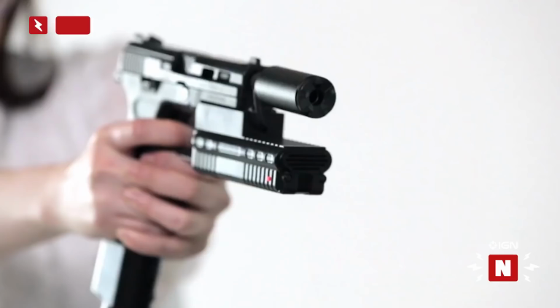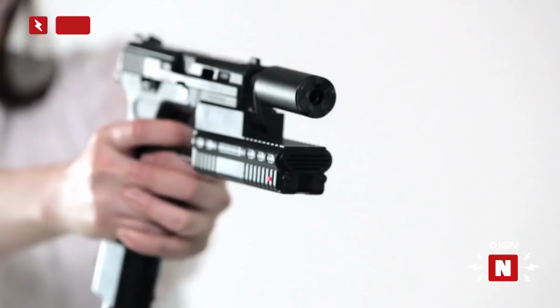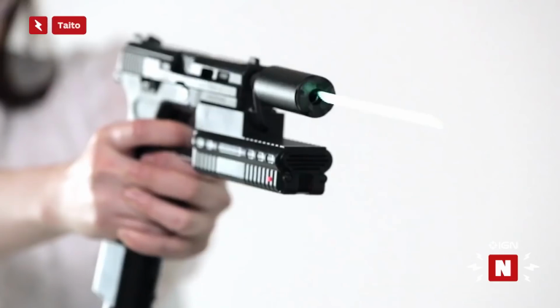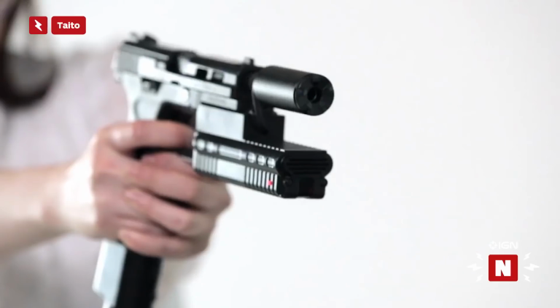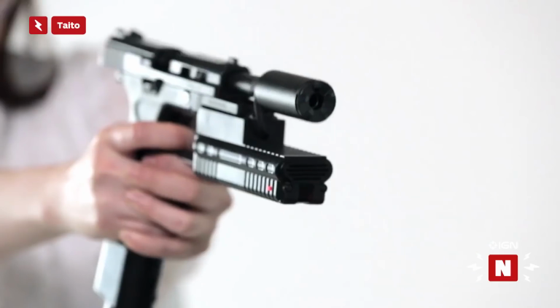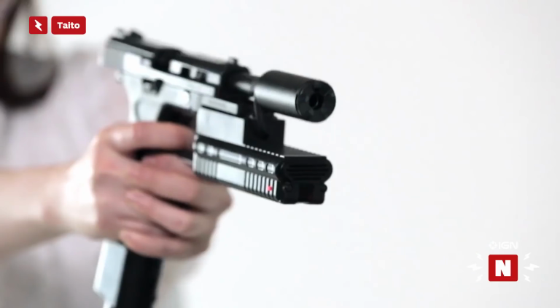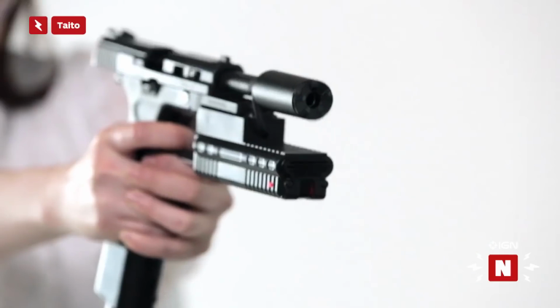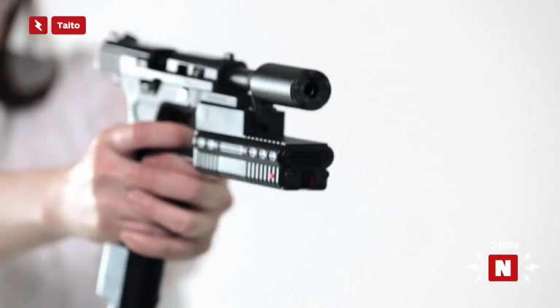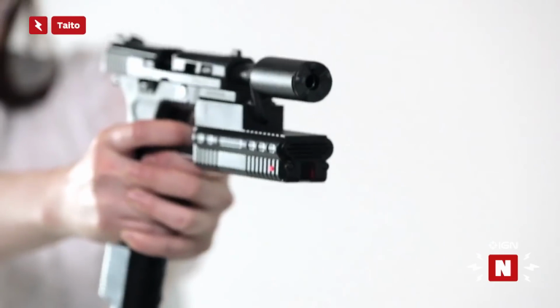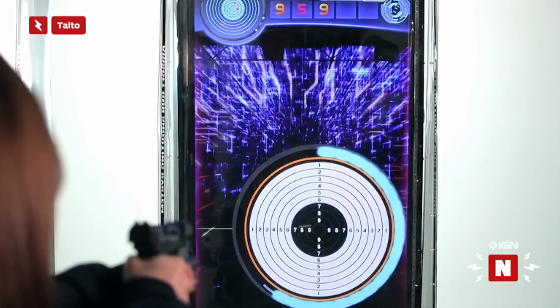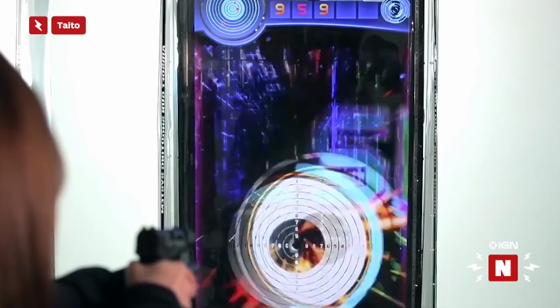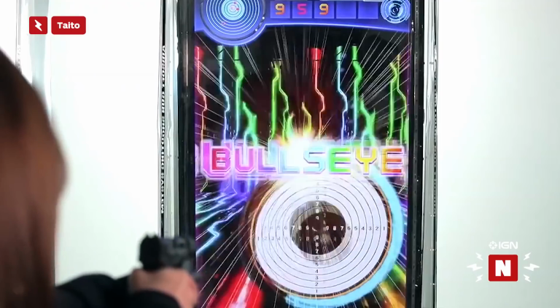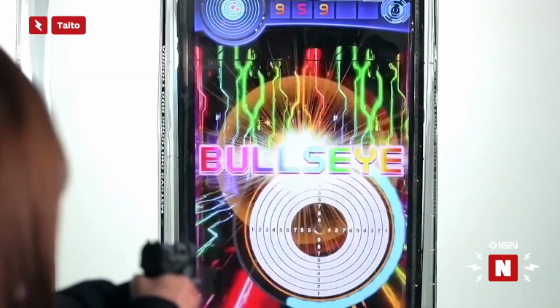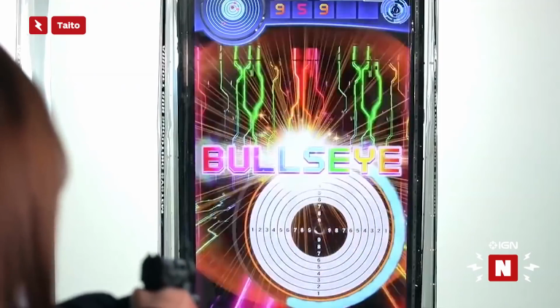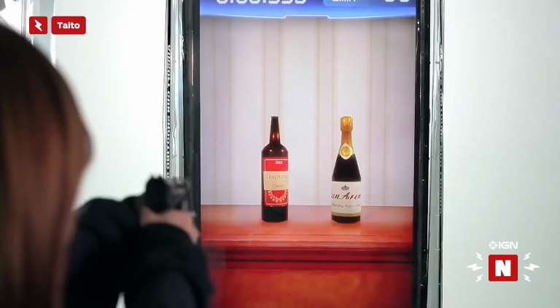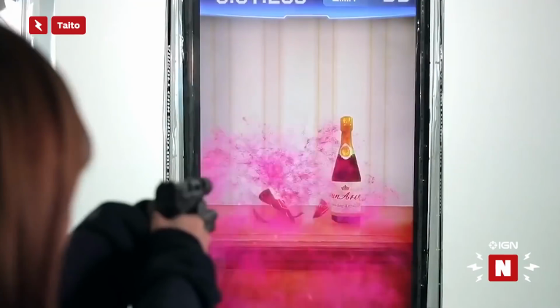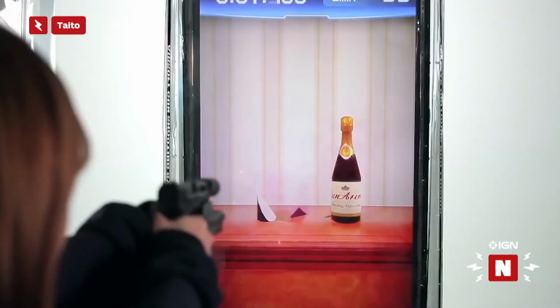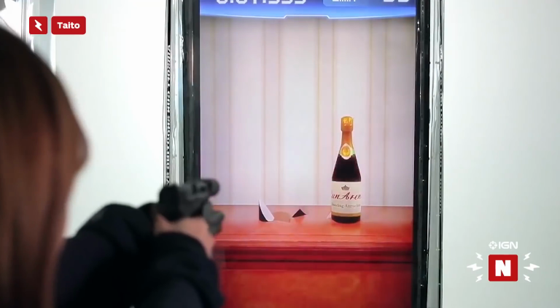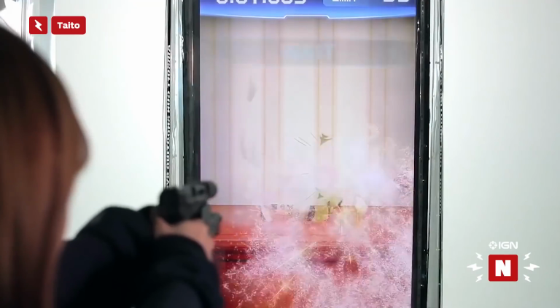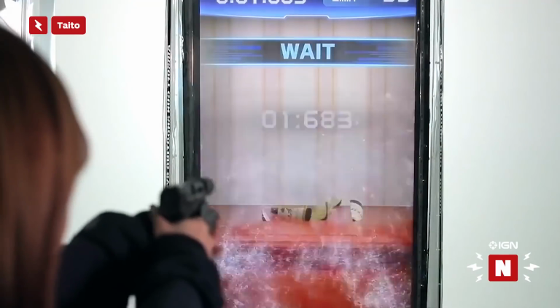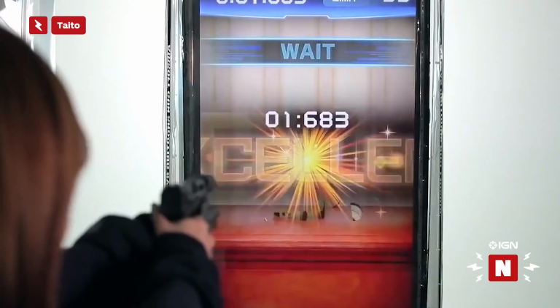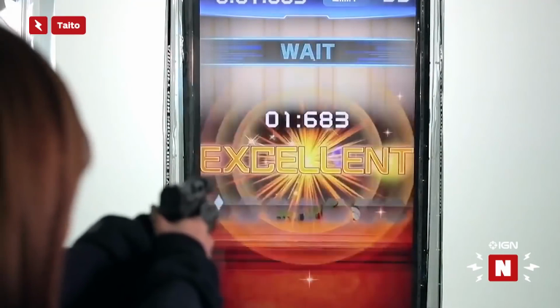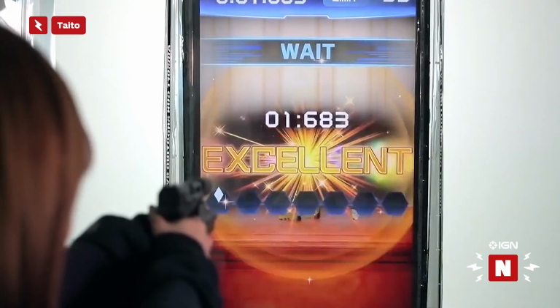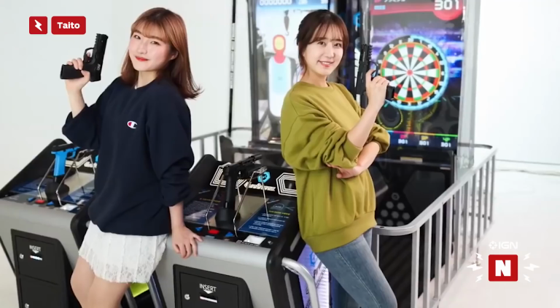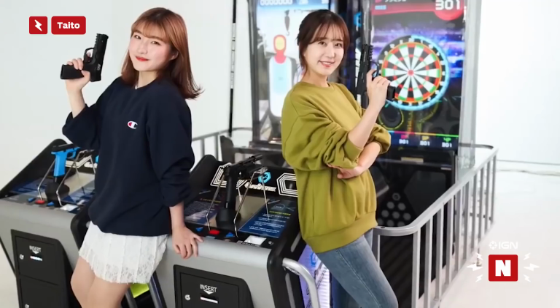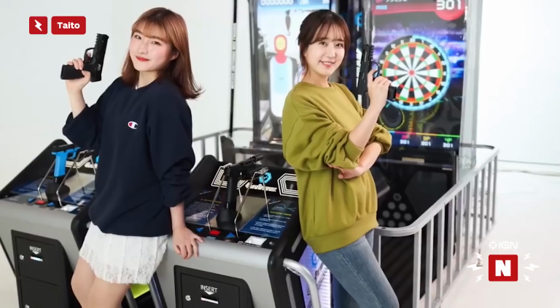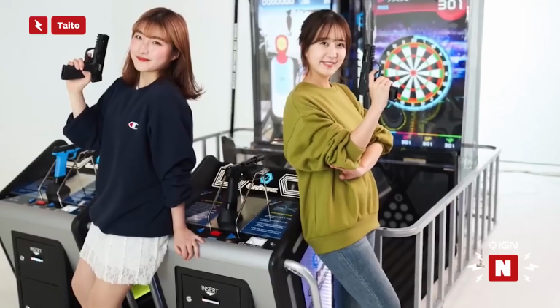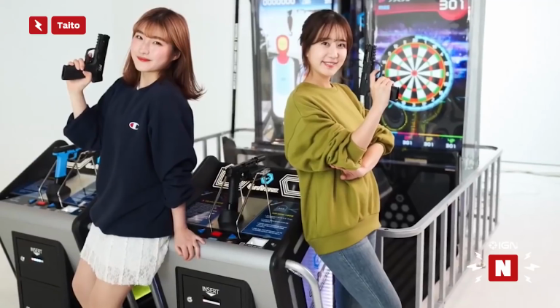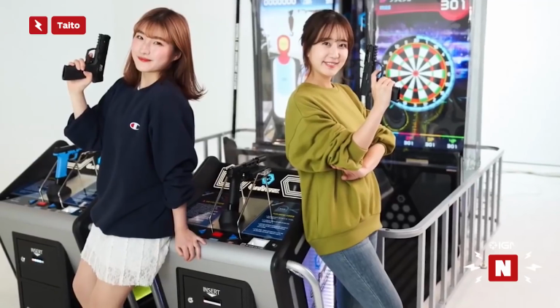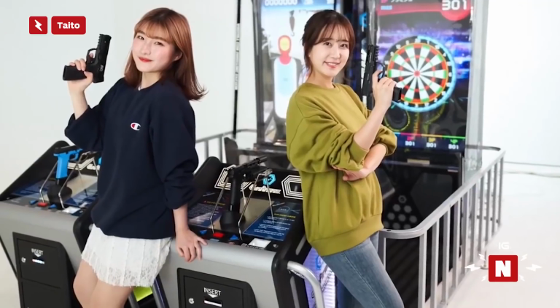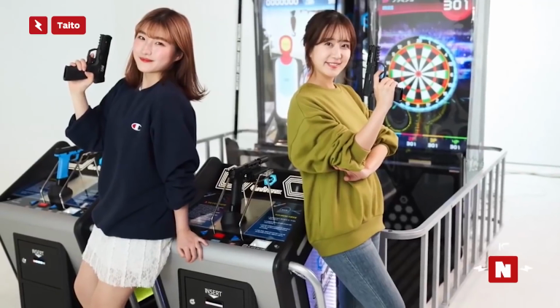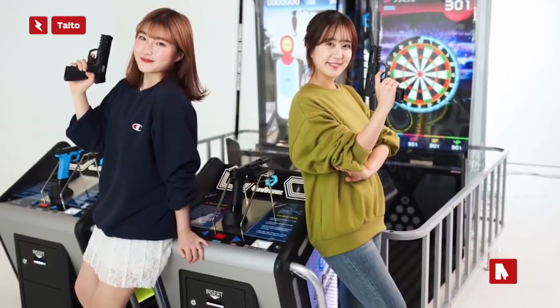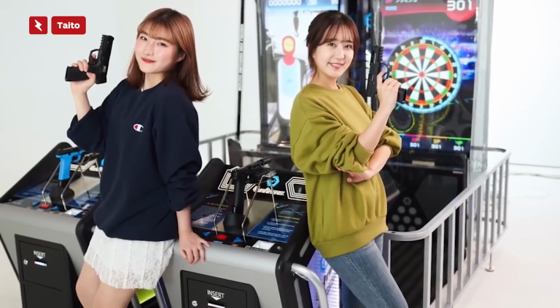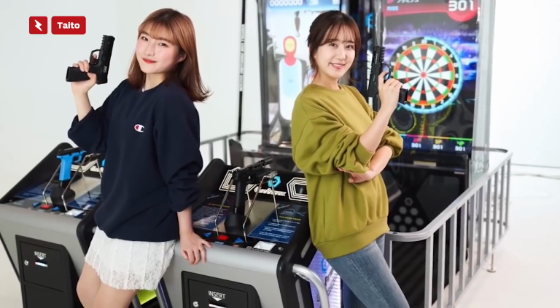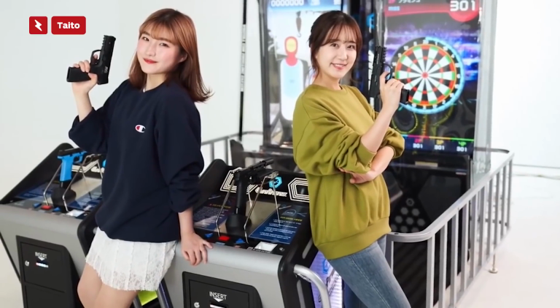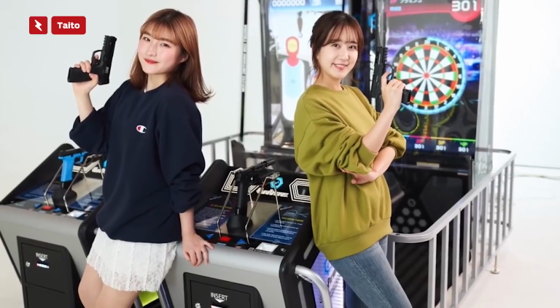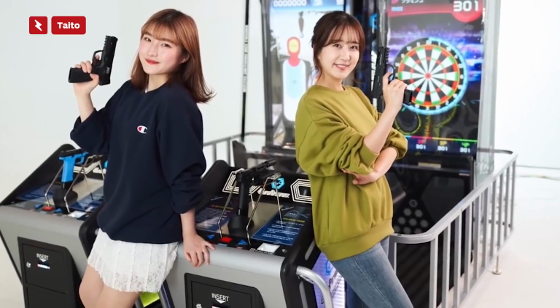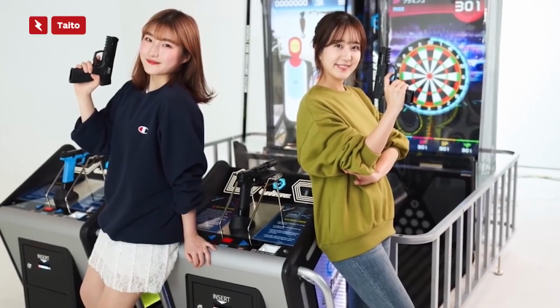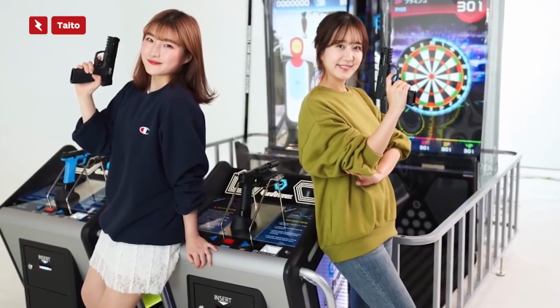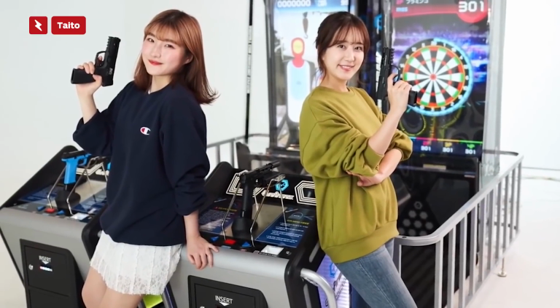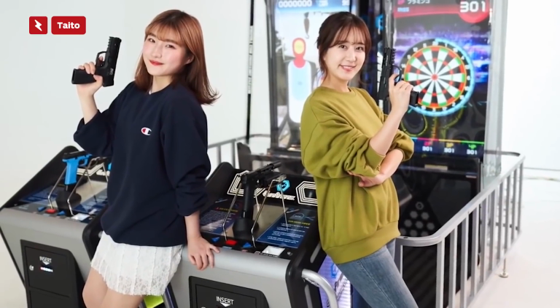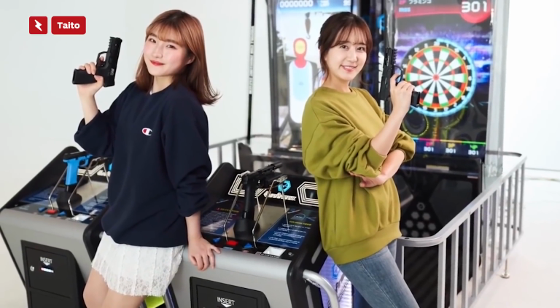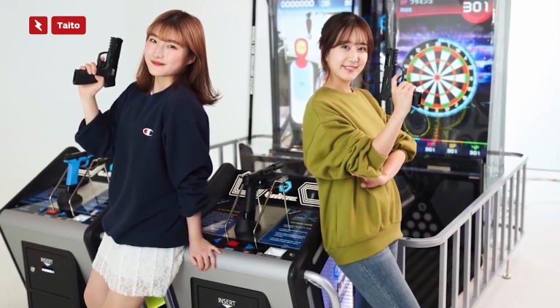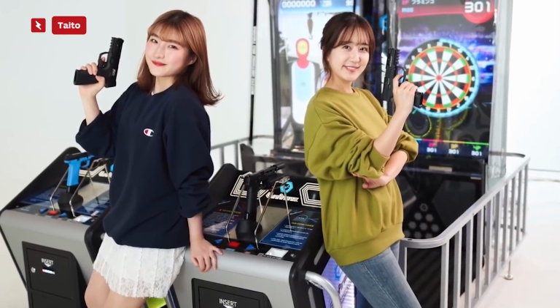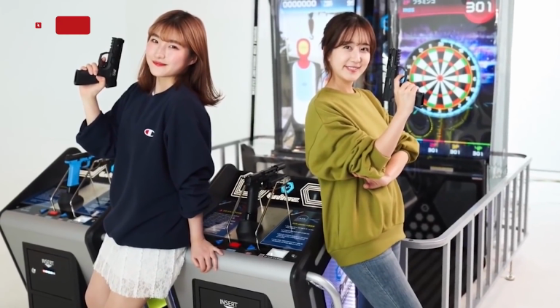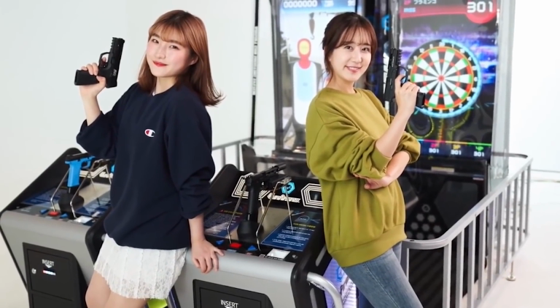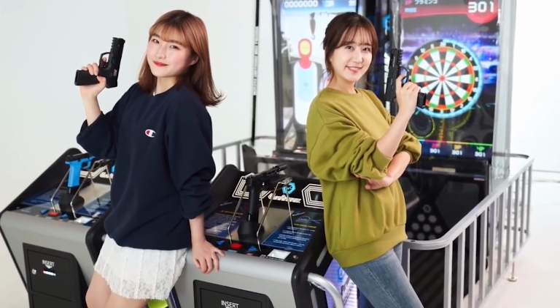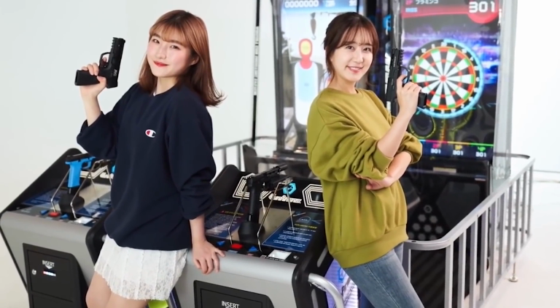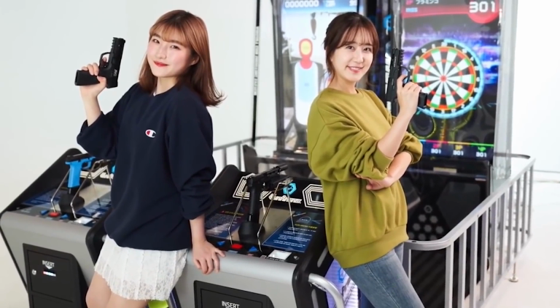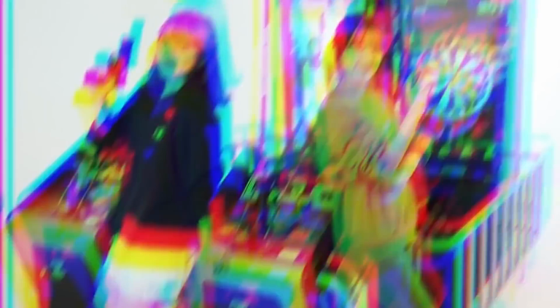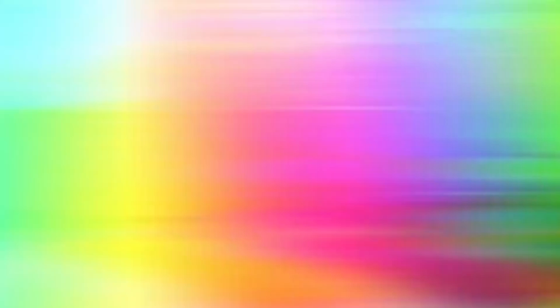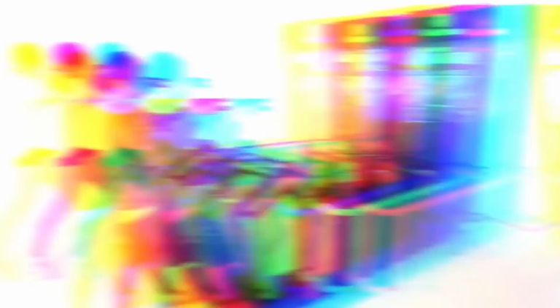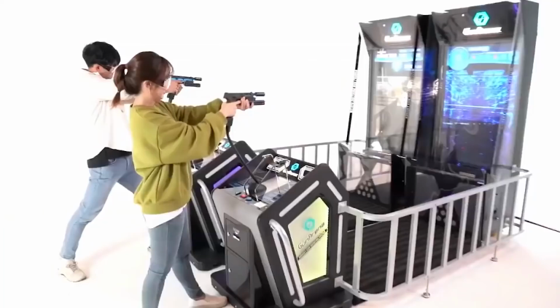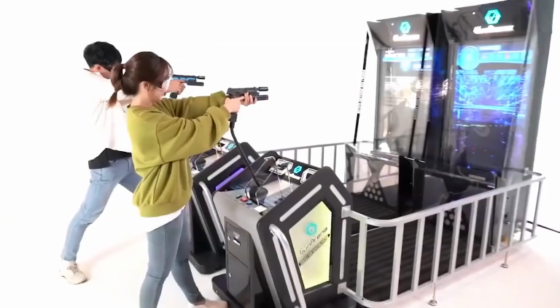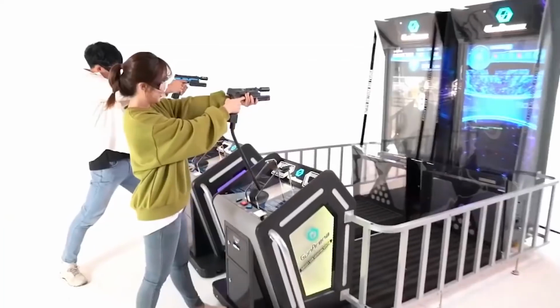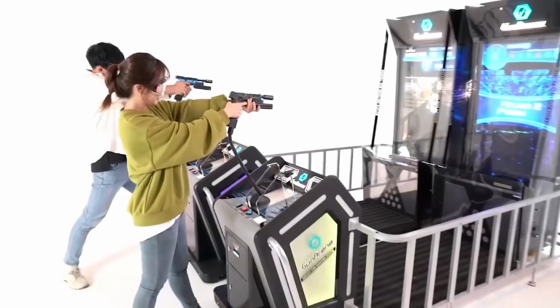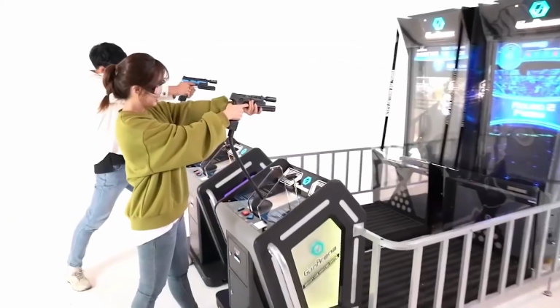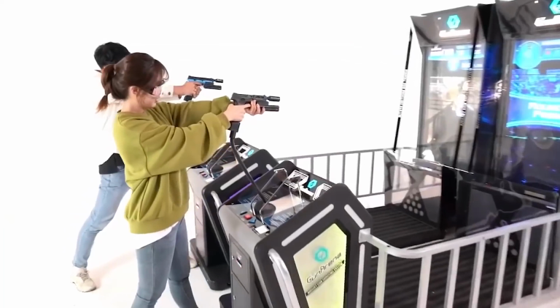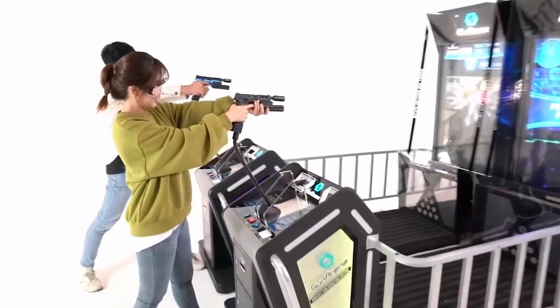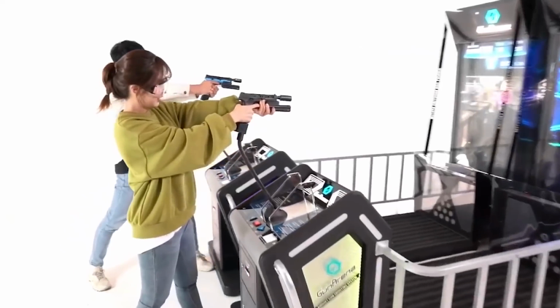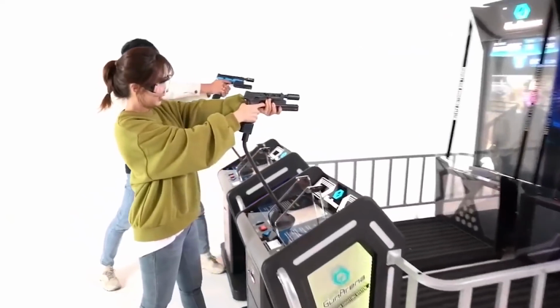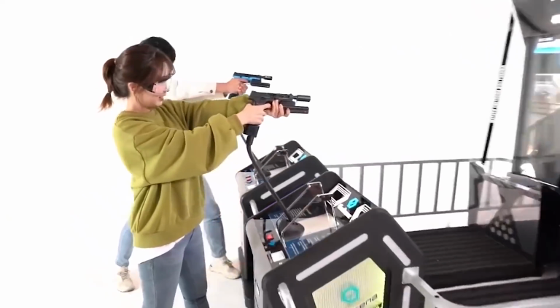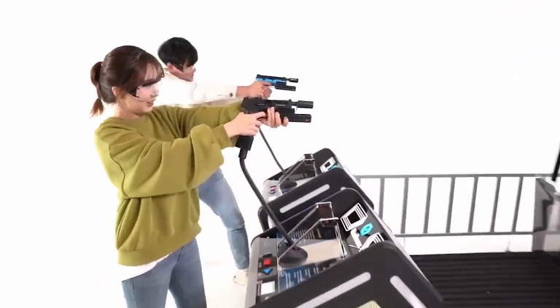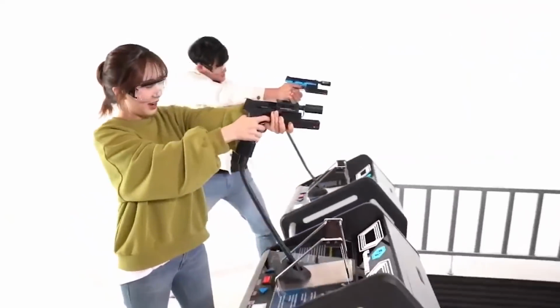Gun Arena is a shooting gallery game like Big Buck Hunter, Area 51, or Duck Hunt, but it isn't a light gun game.